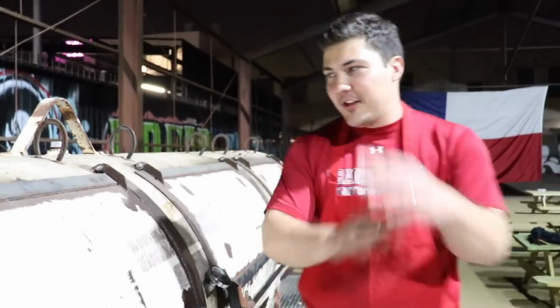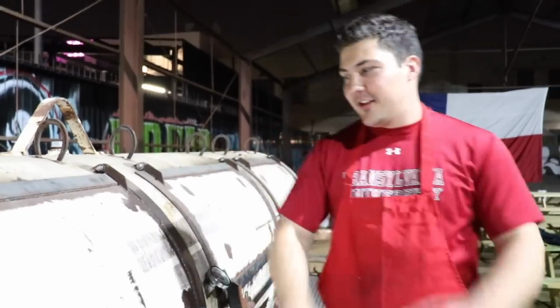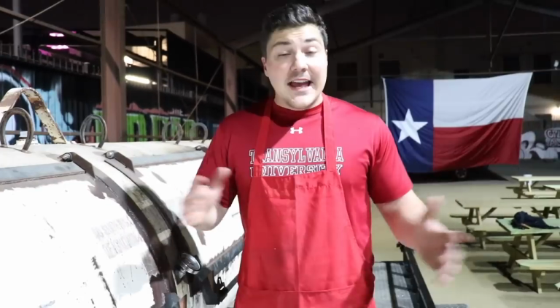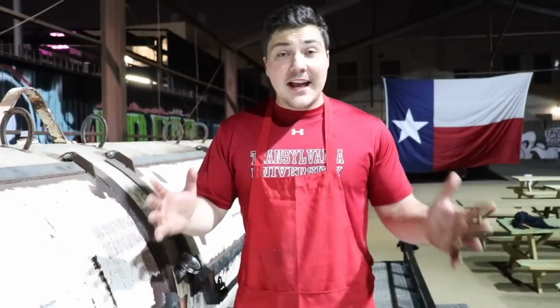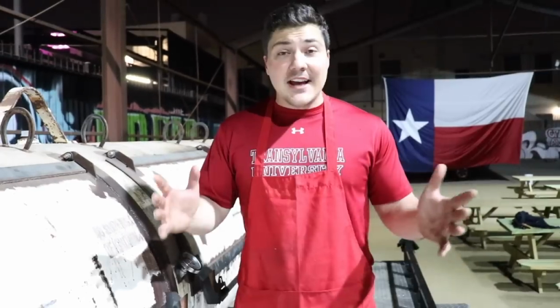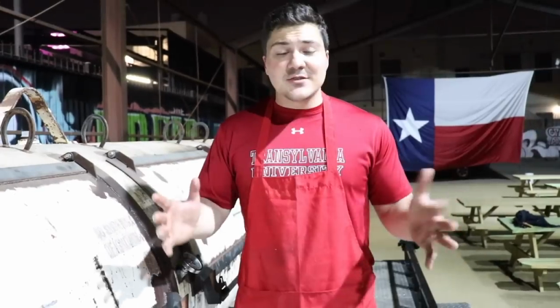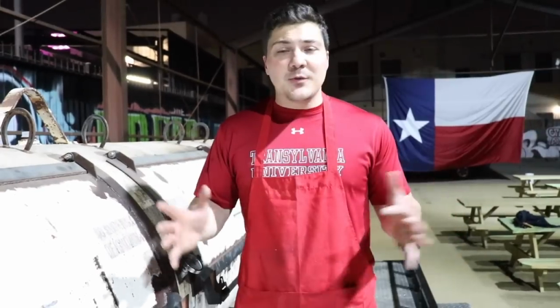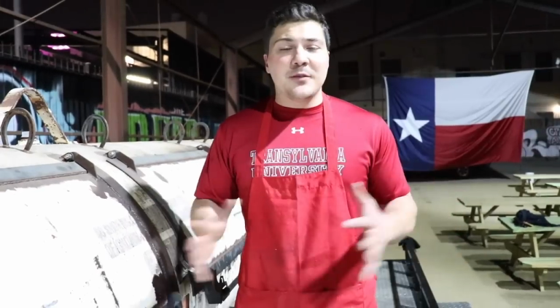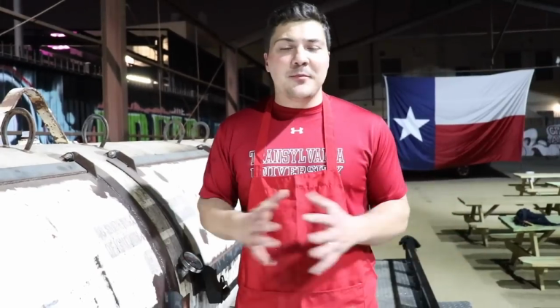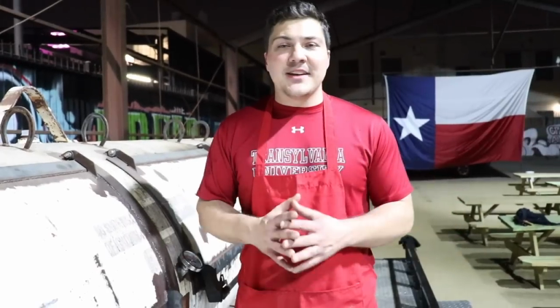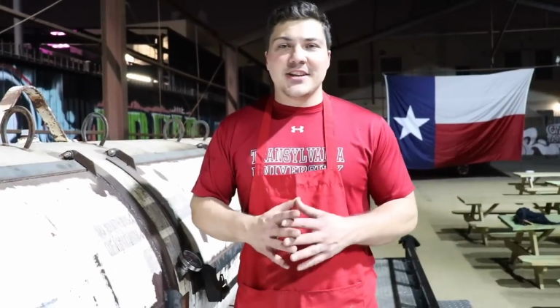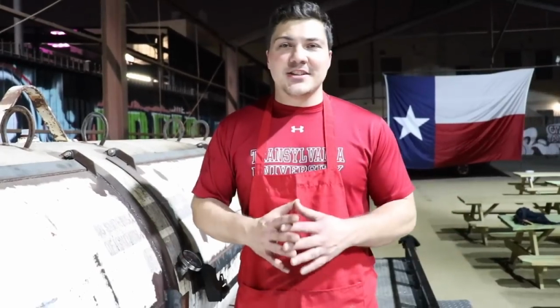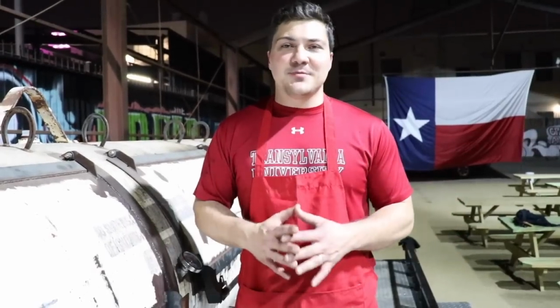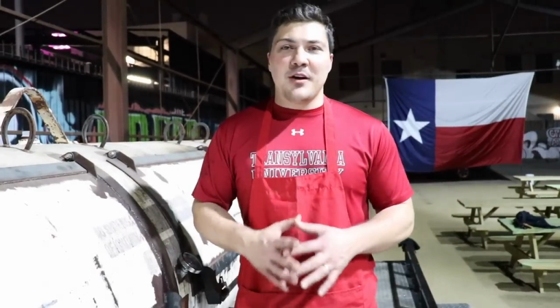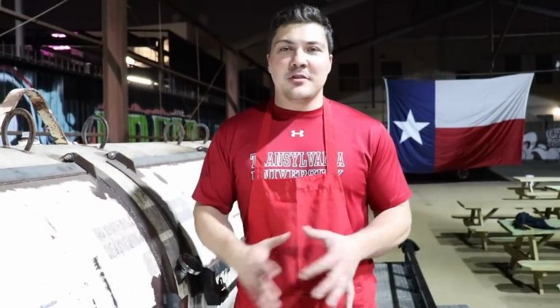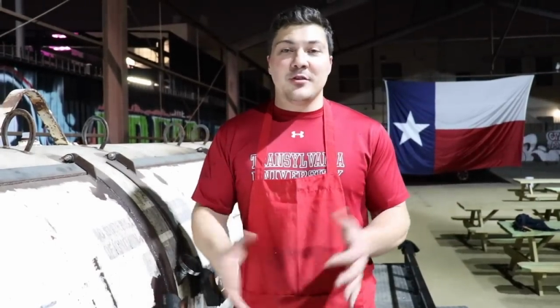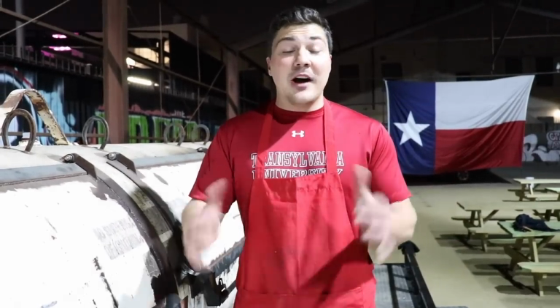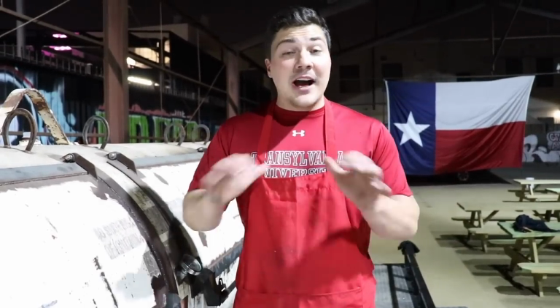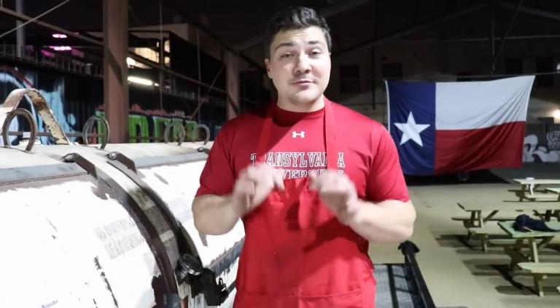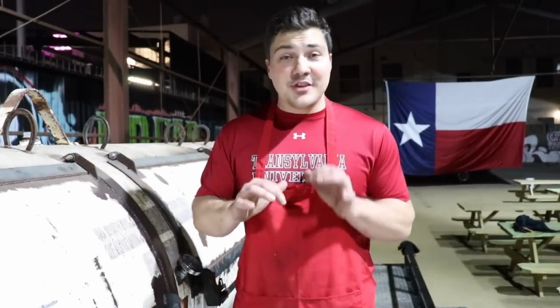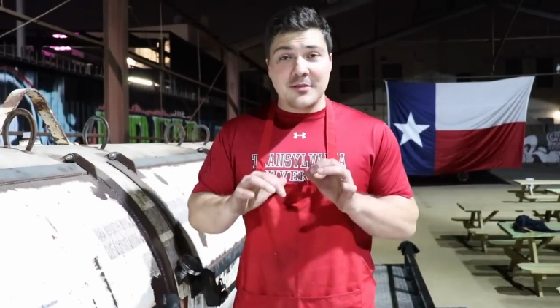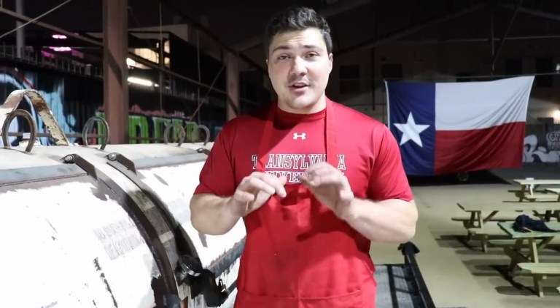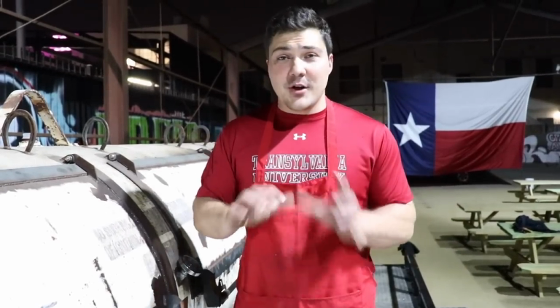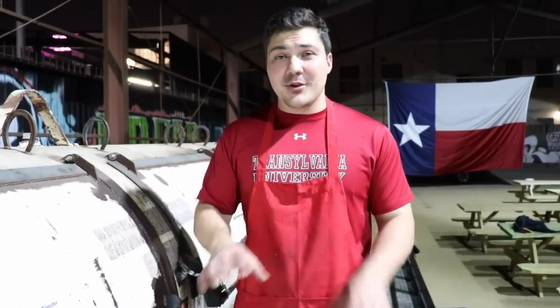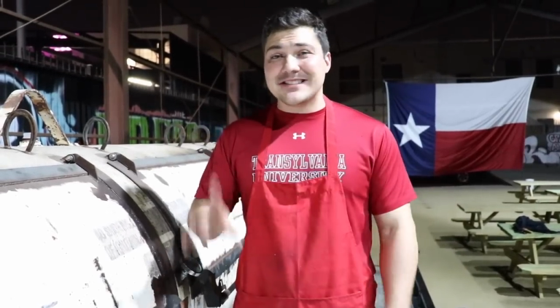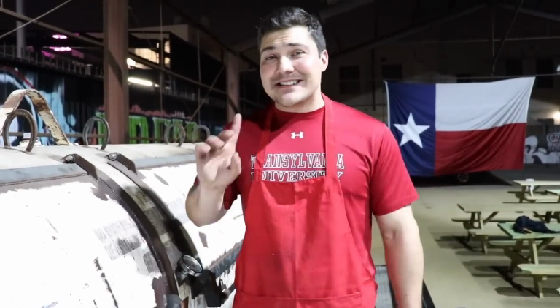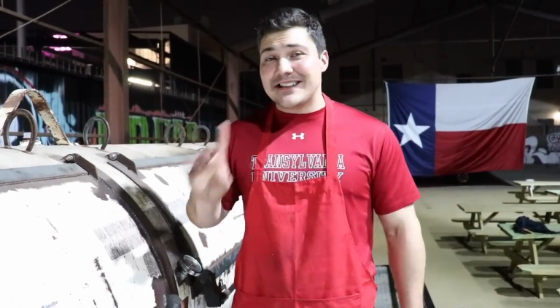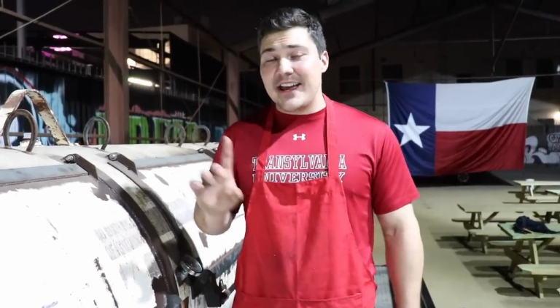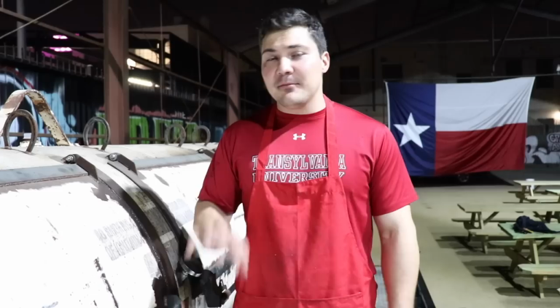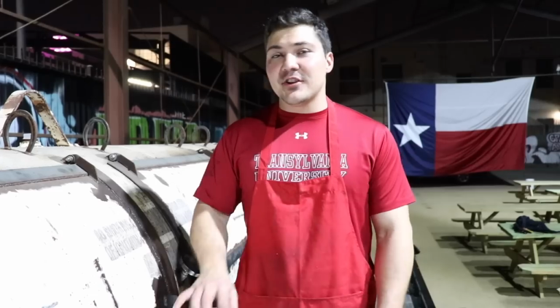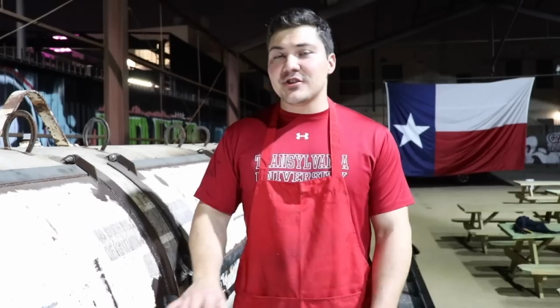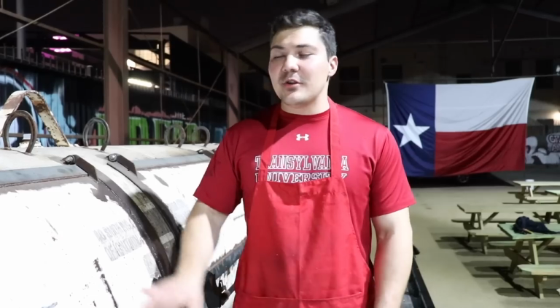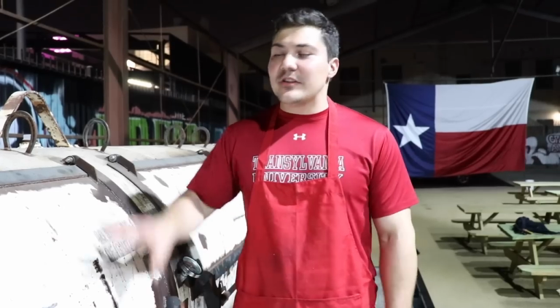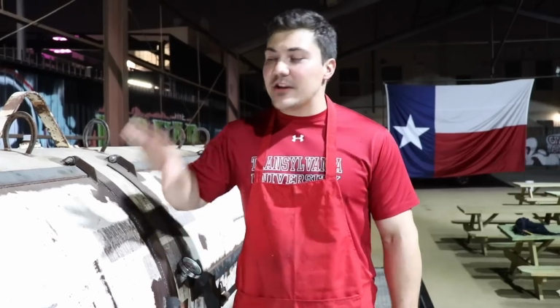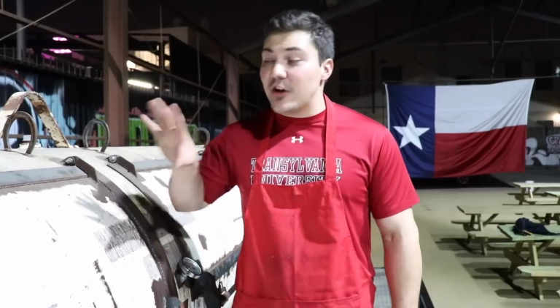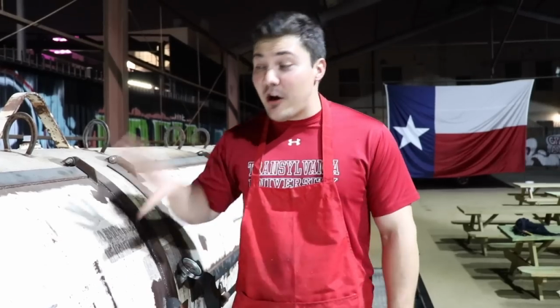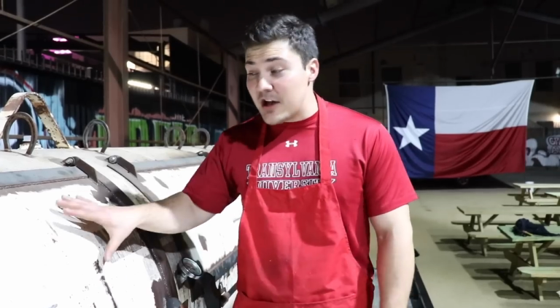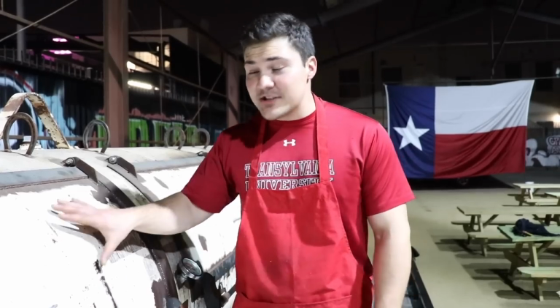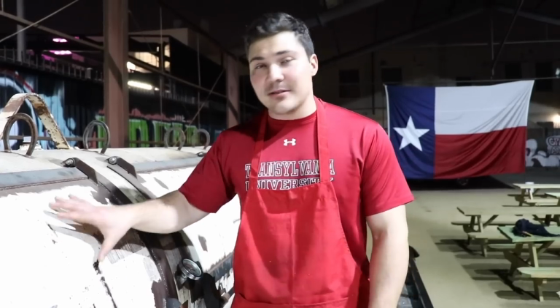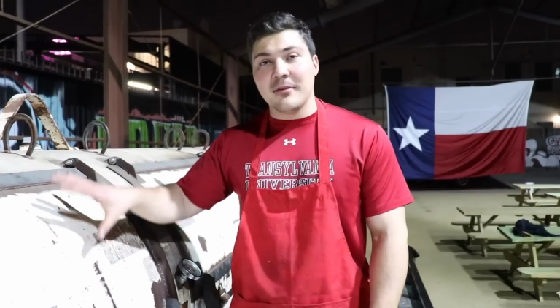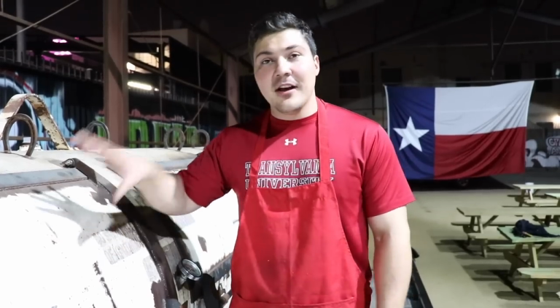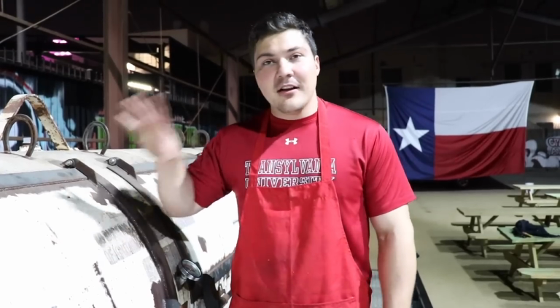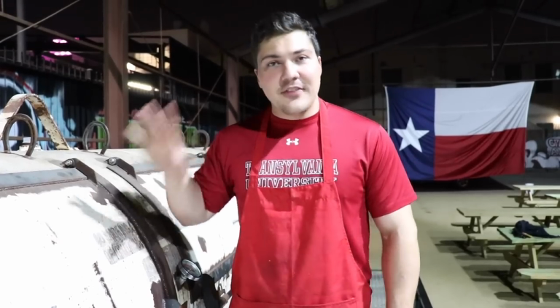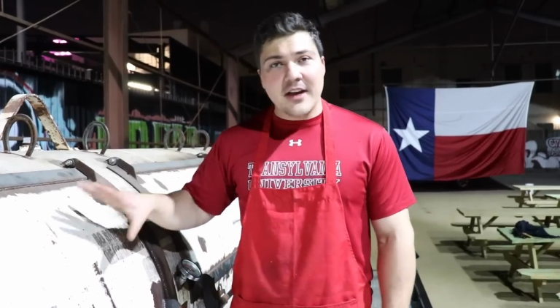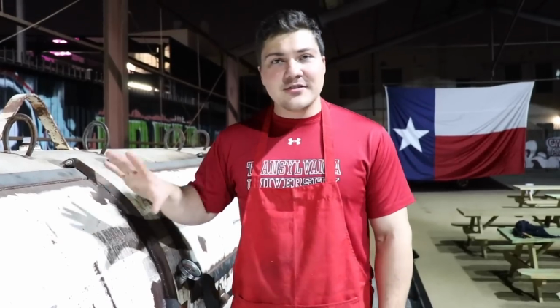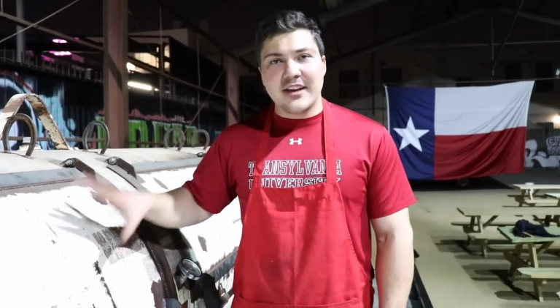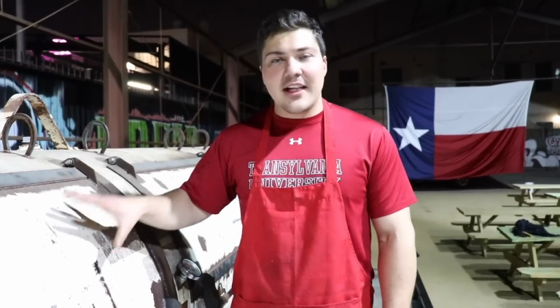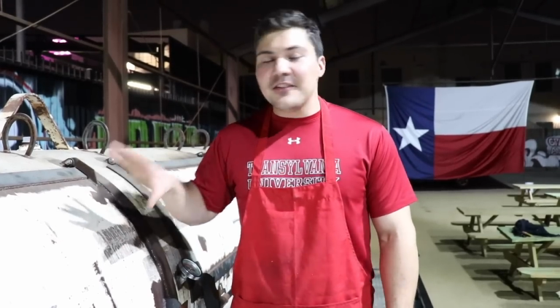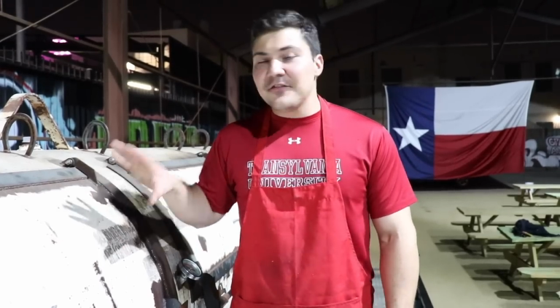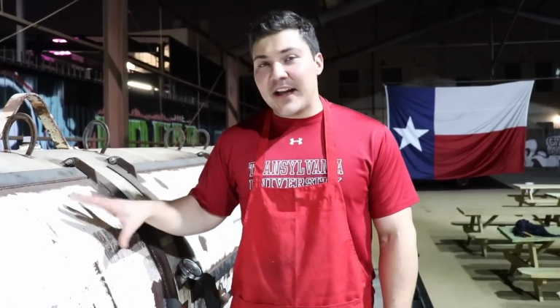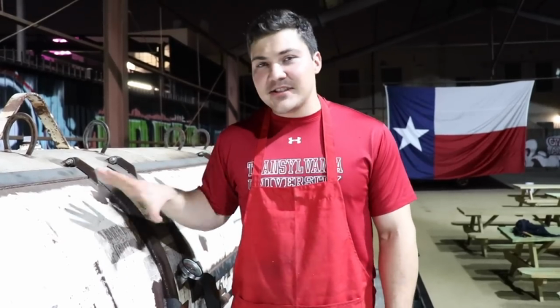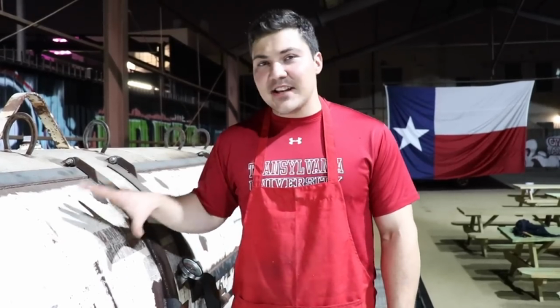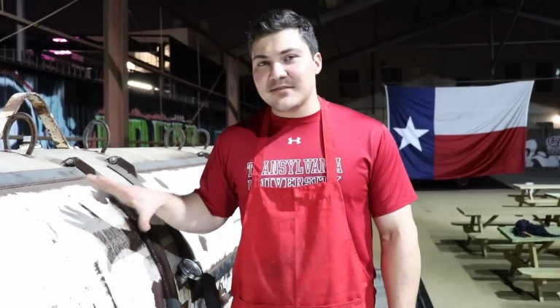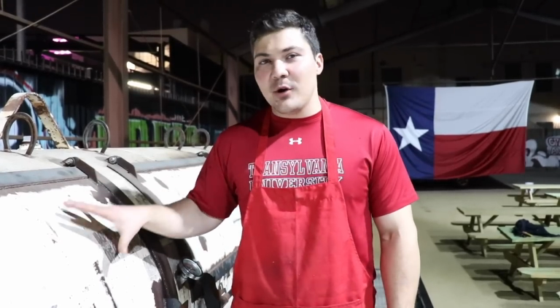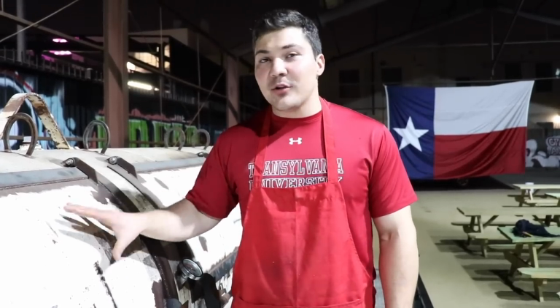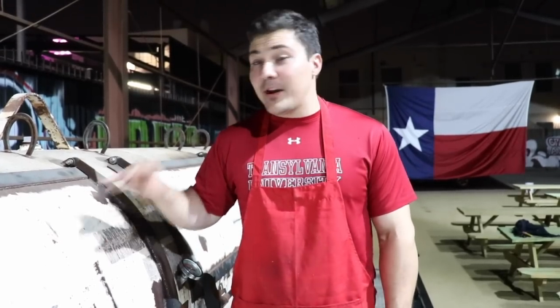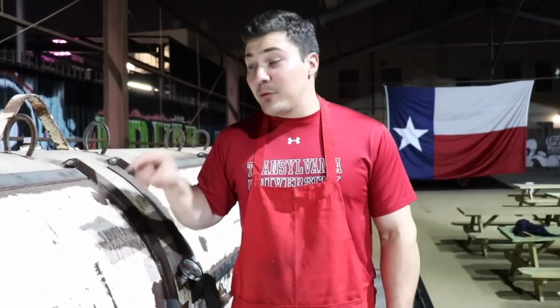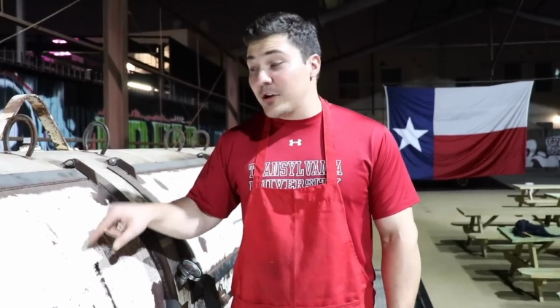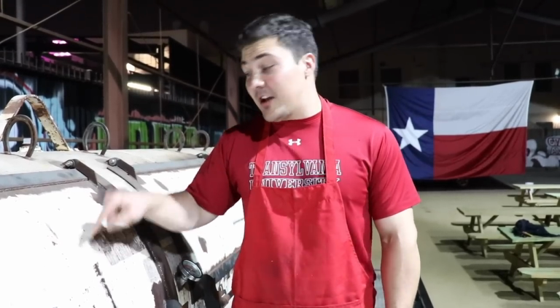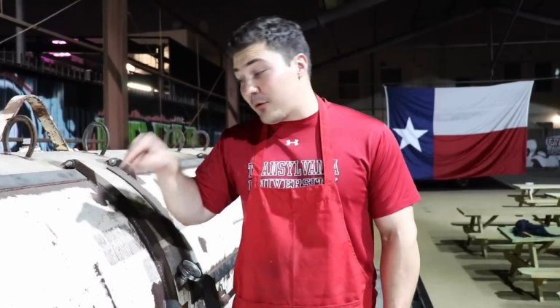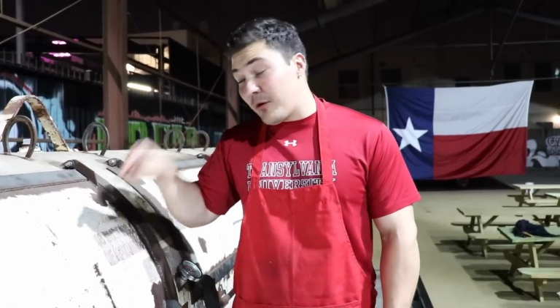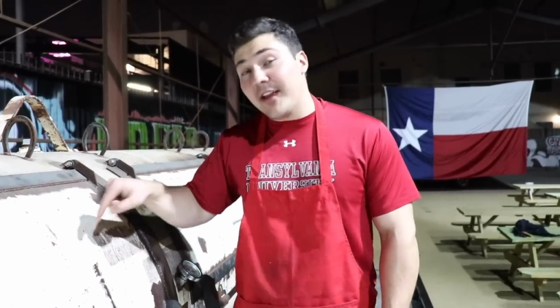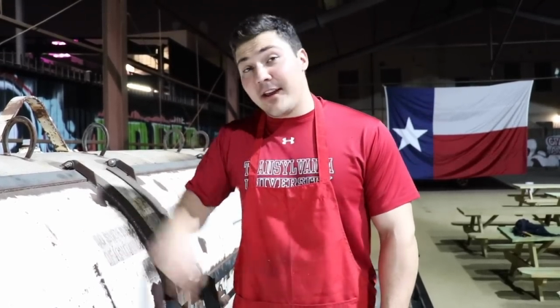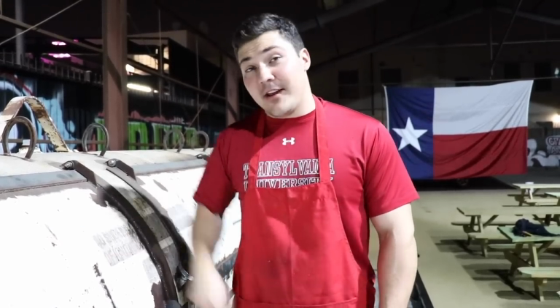Hey guys, welcome to Mad Scientist BBQ. I'm Jeremy Yoder and today I'm going to show you the awesome thousand gallon fat stack smoker that I'm cooking on right now.